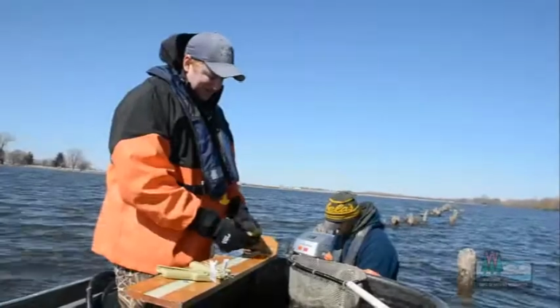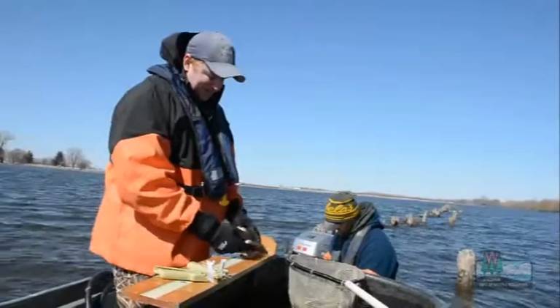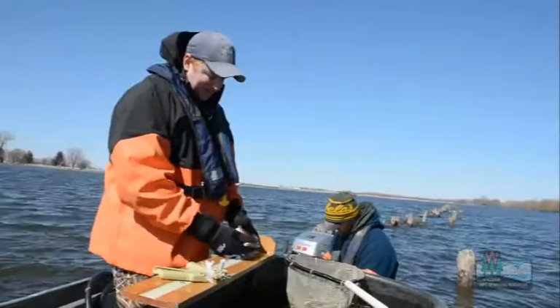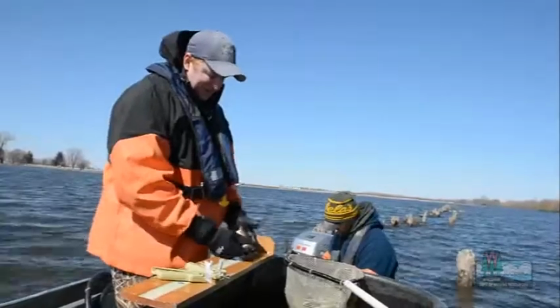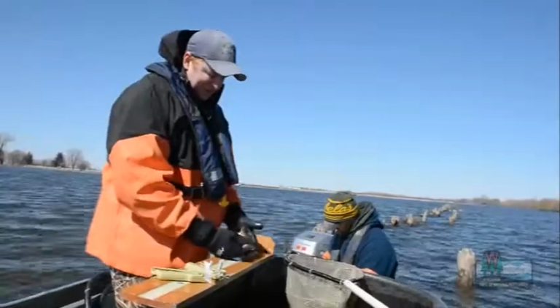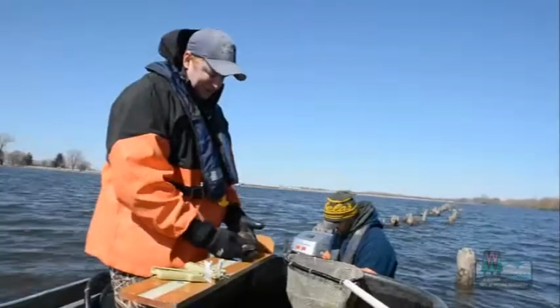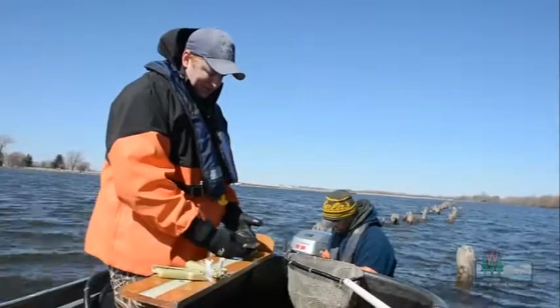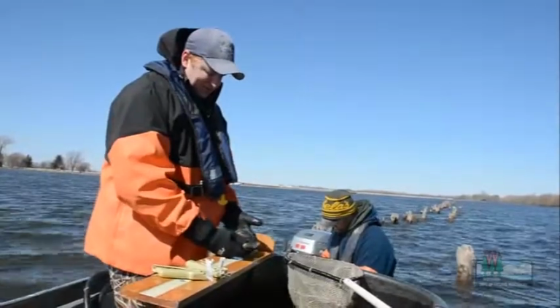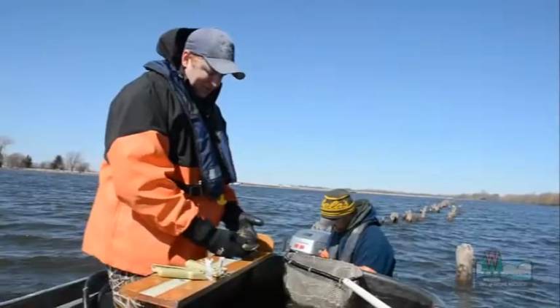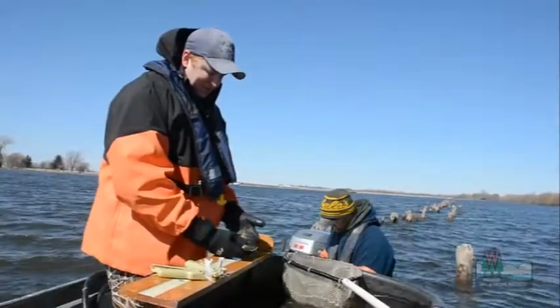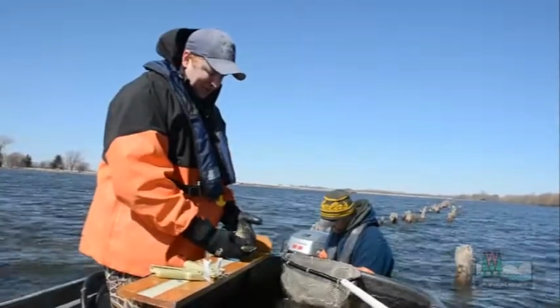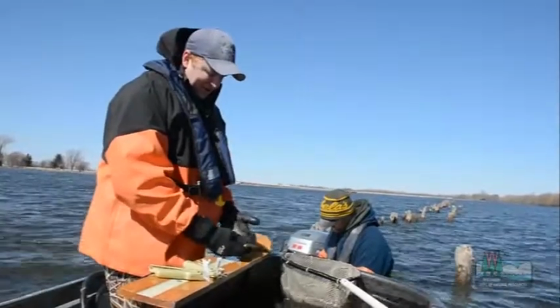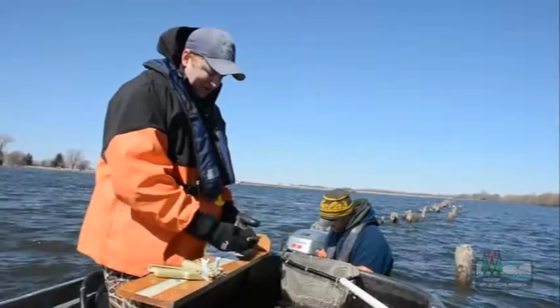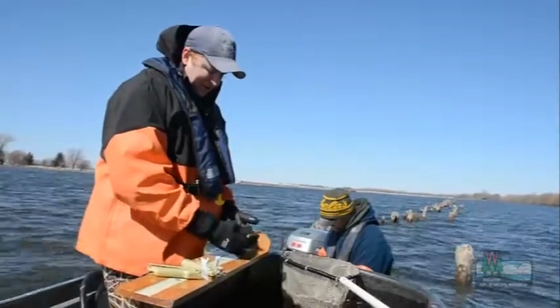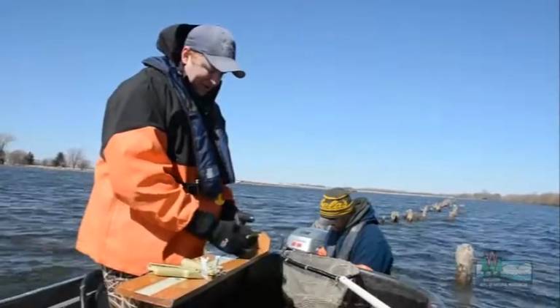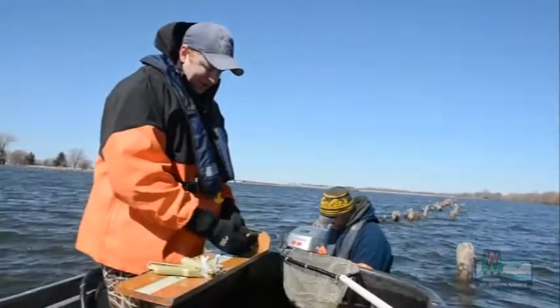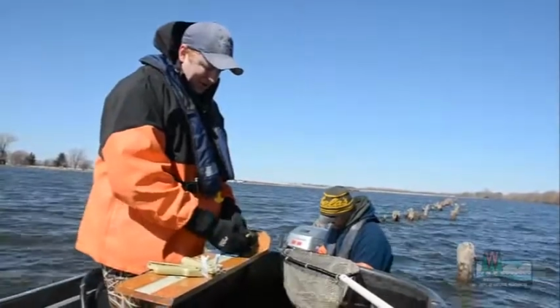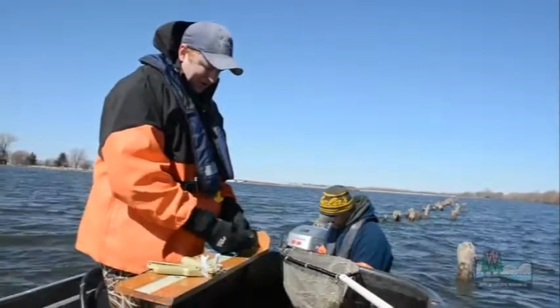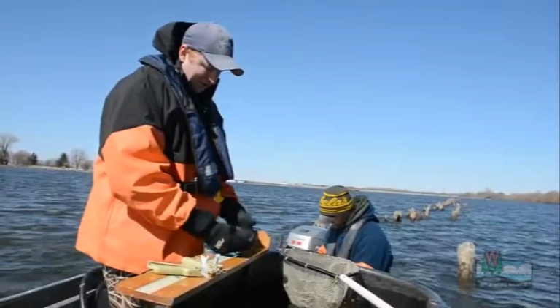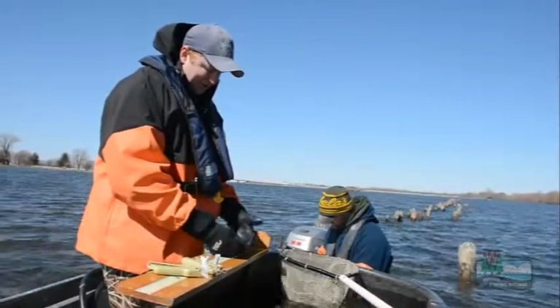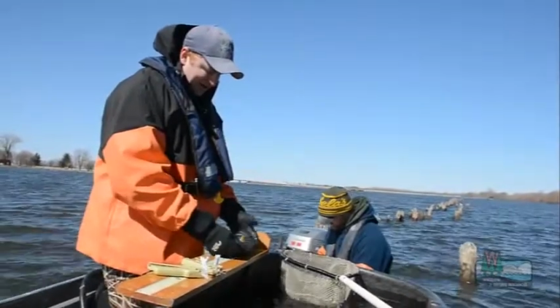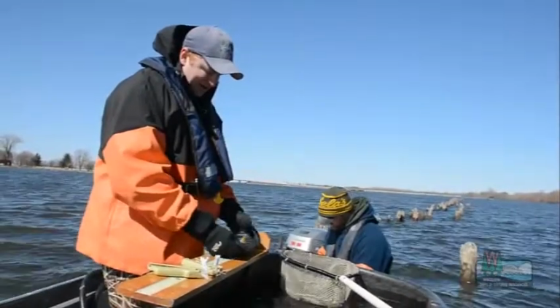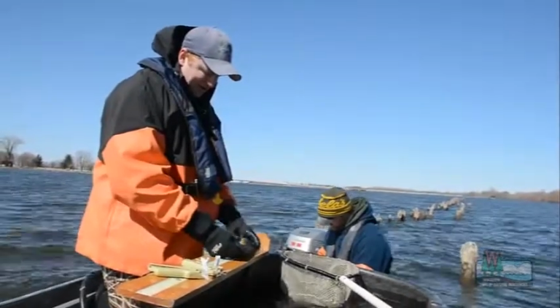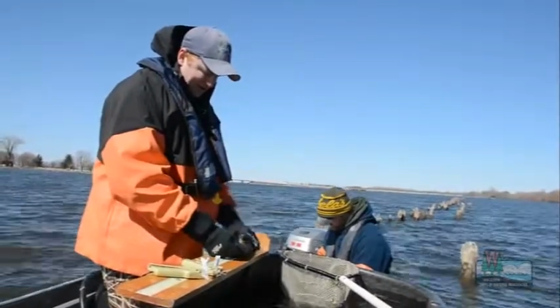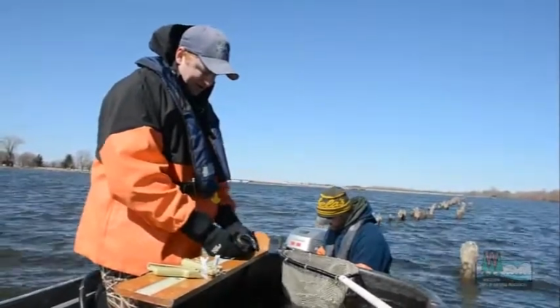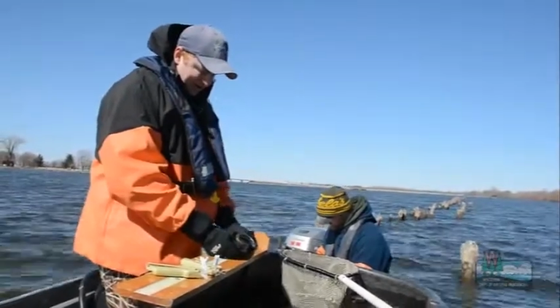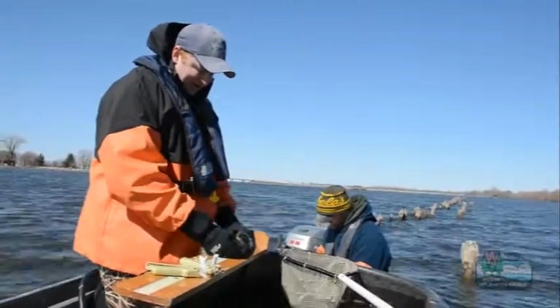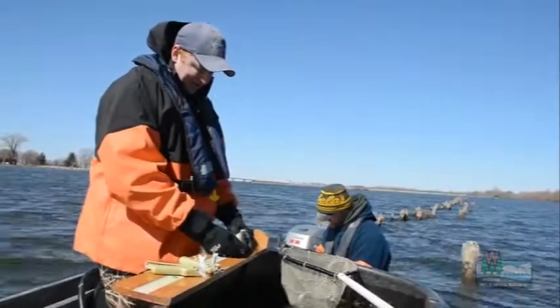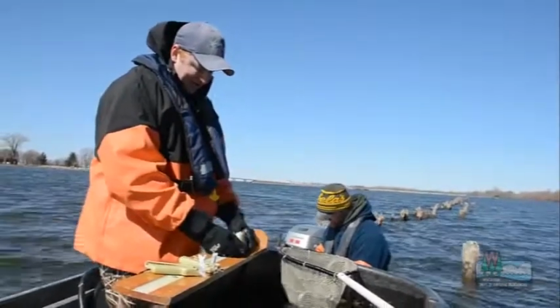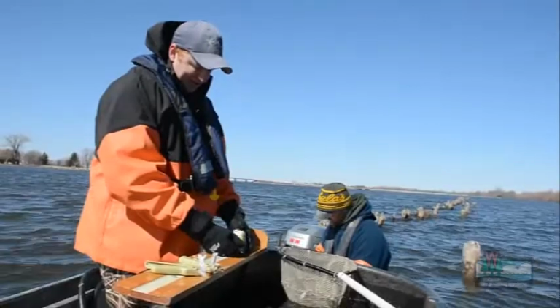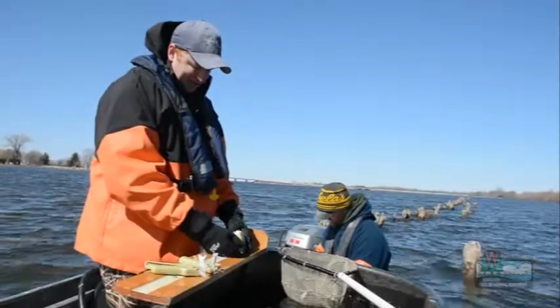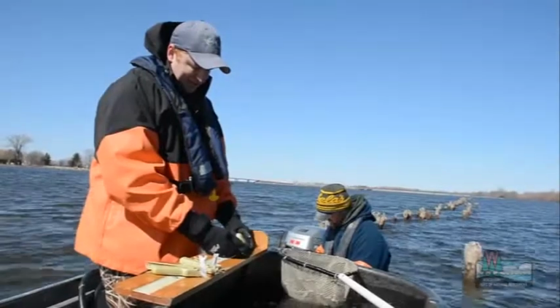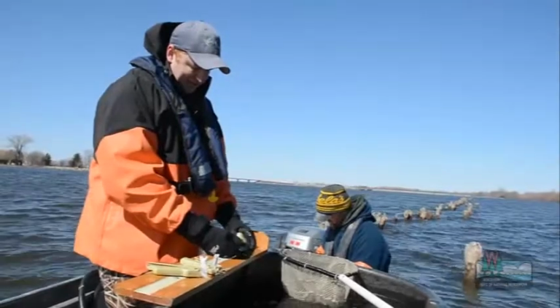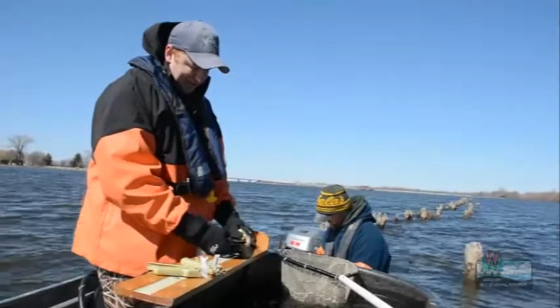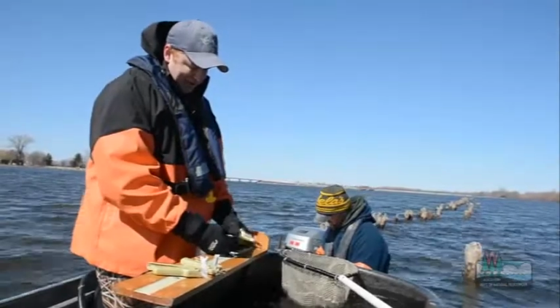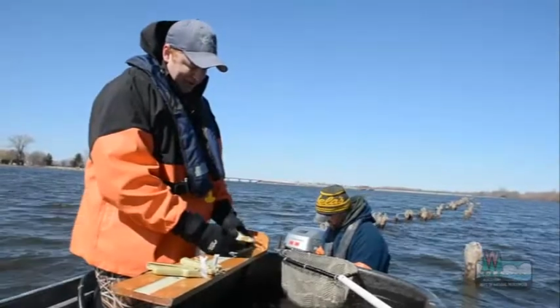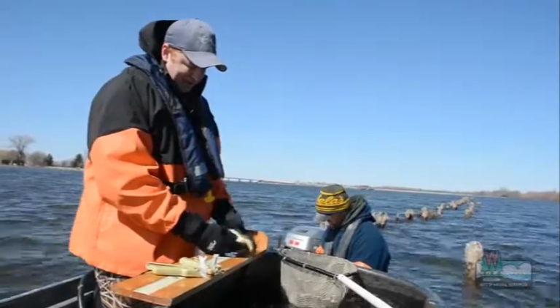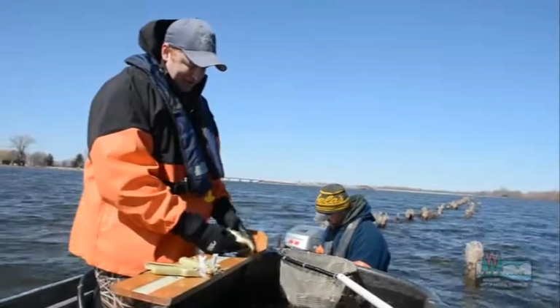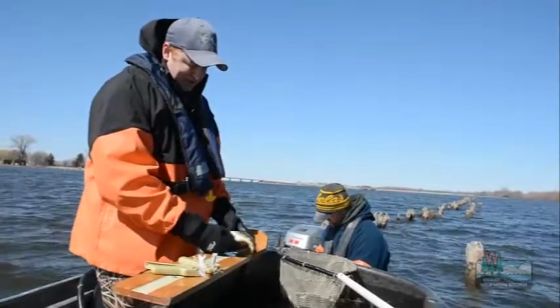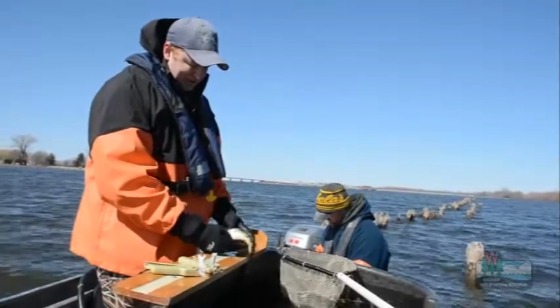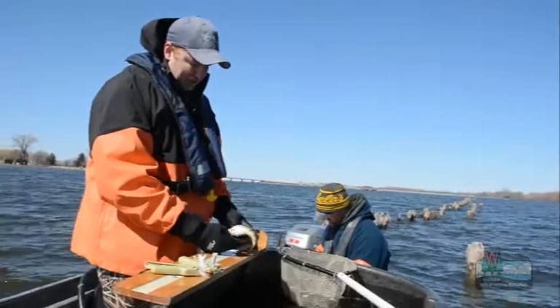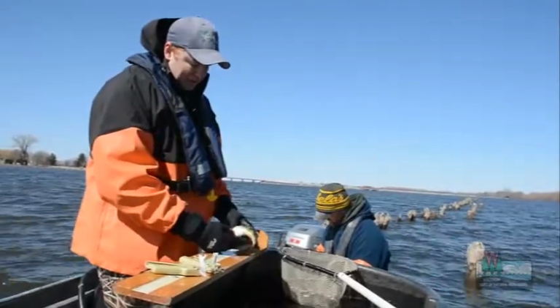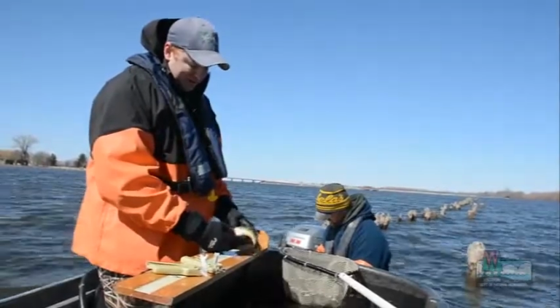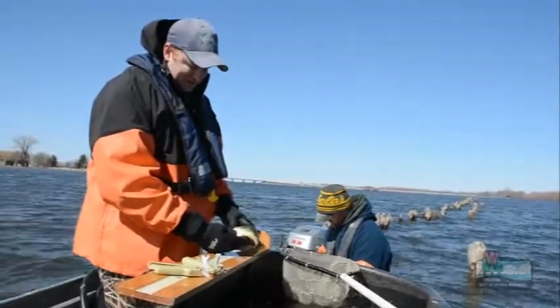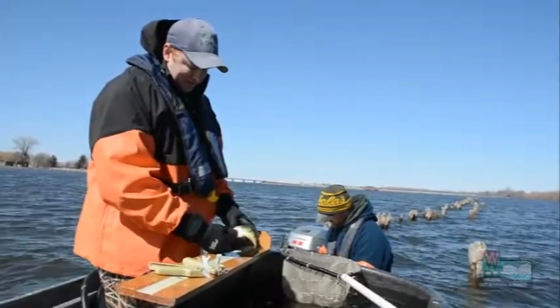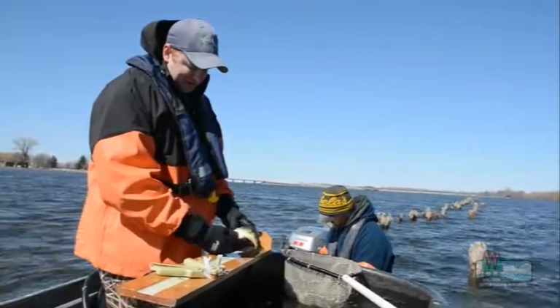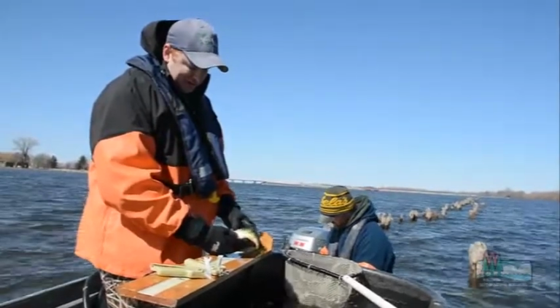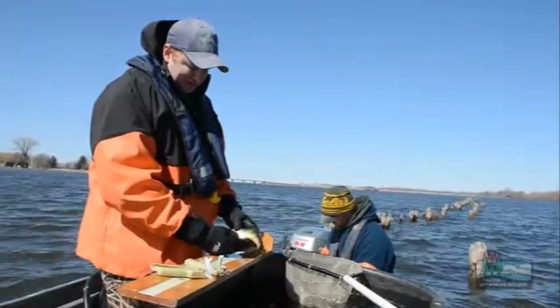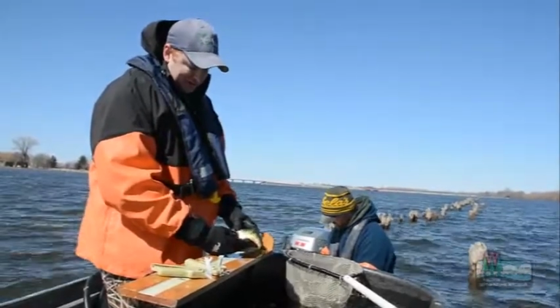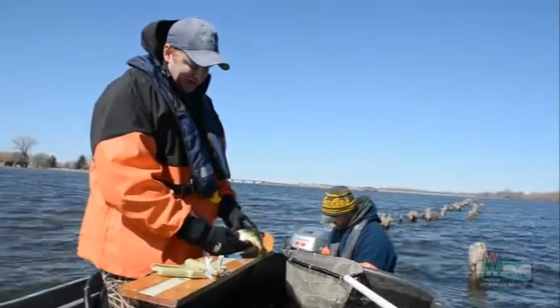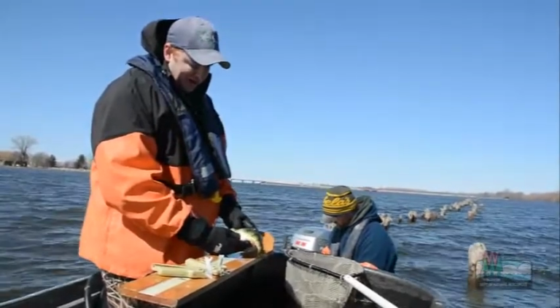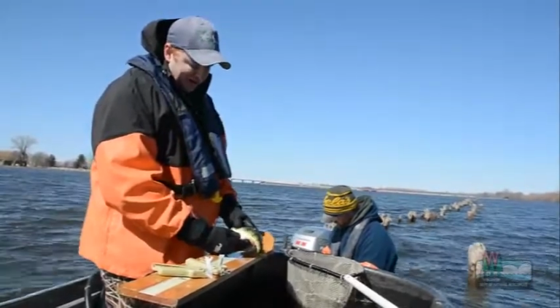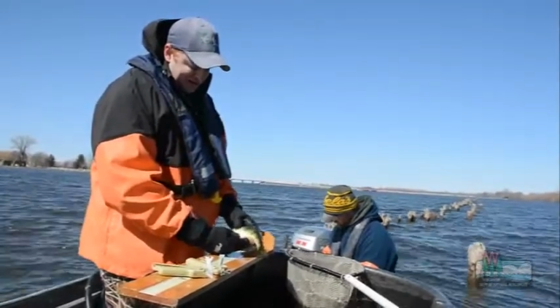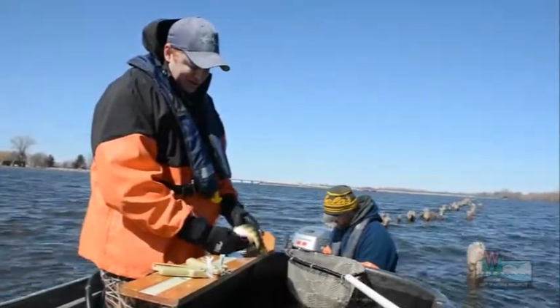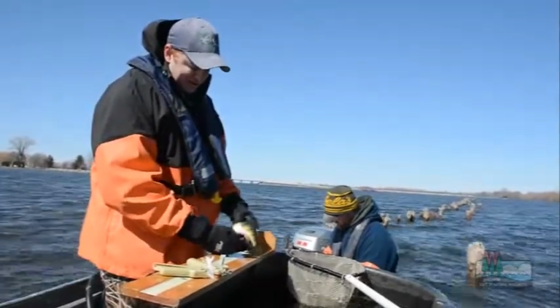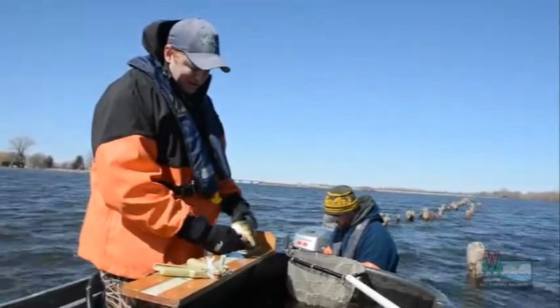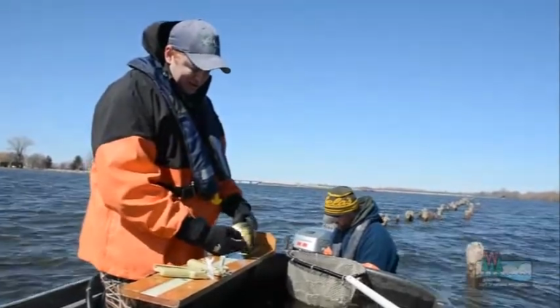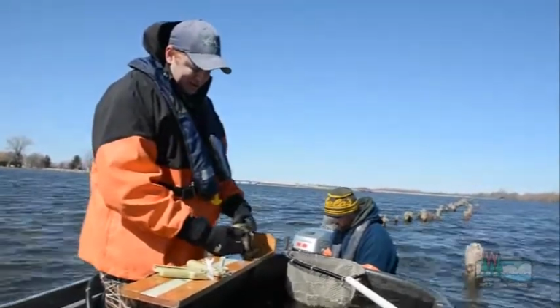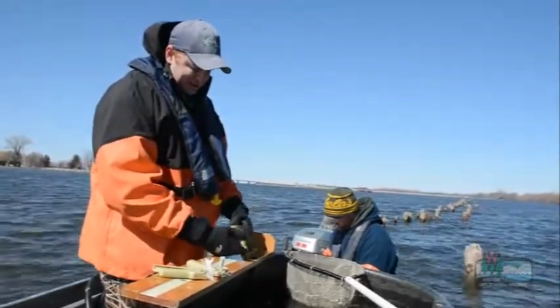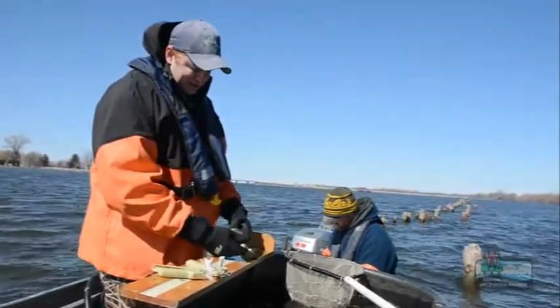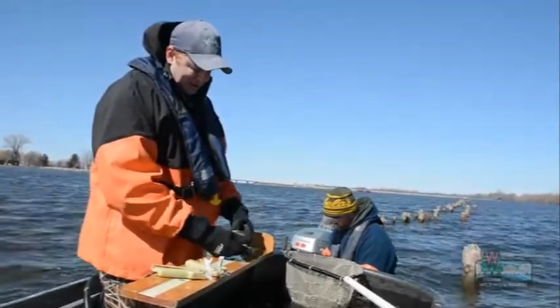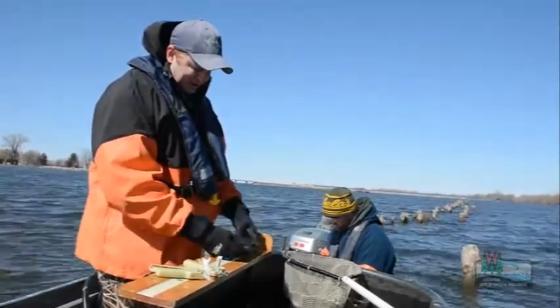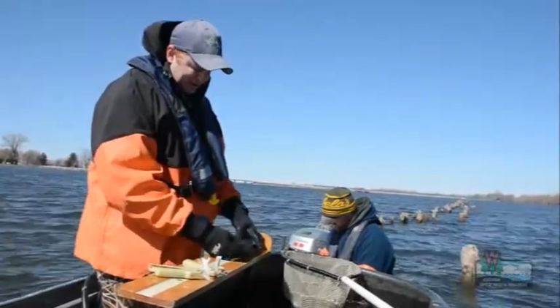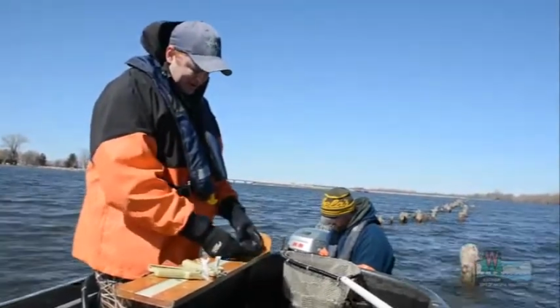We'll also determine whether it's a male or a female. This is a female that's green, meaning she's hard and has not started spawning yet.